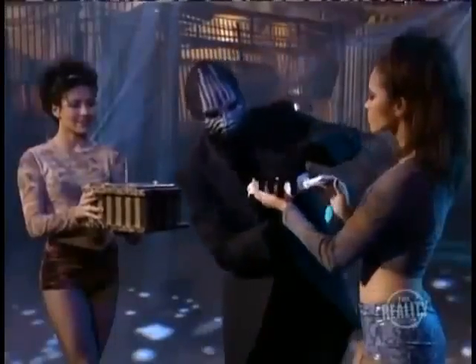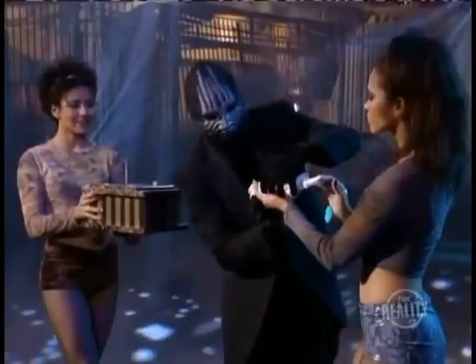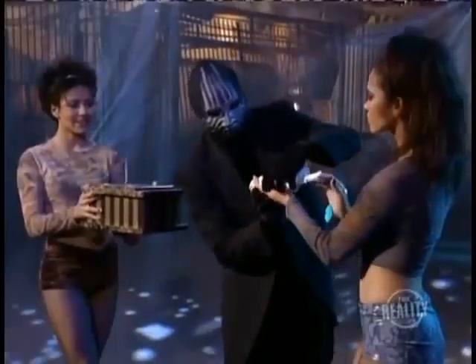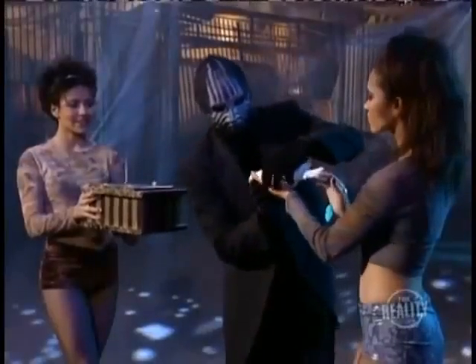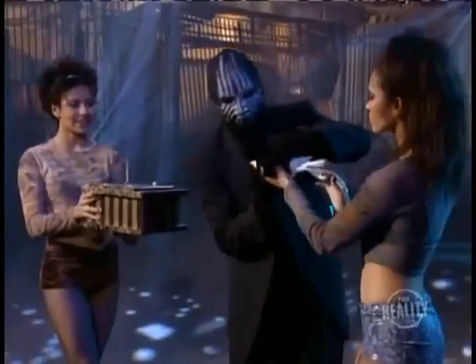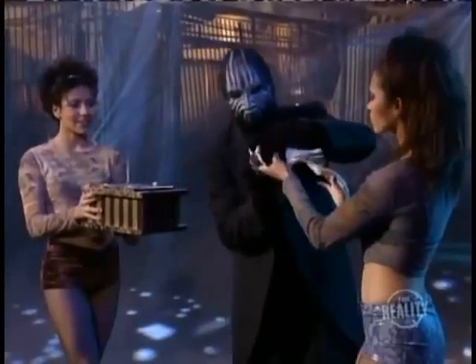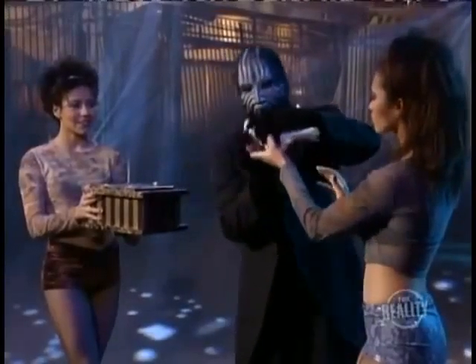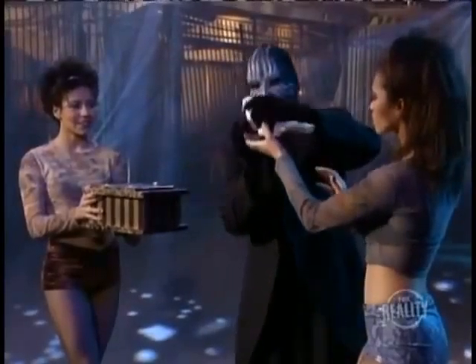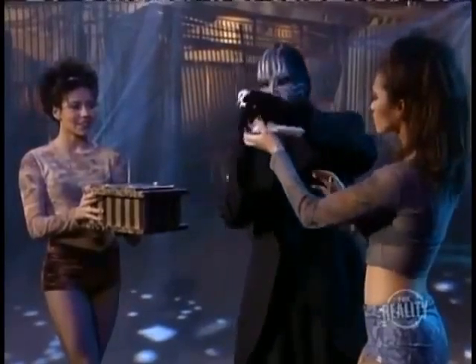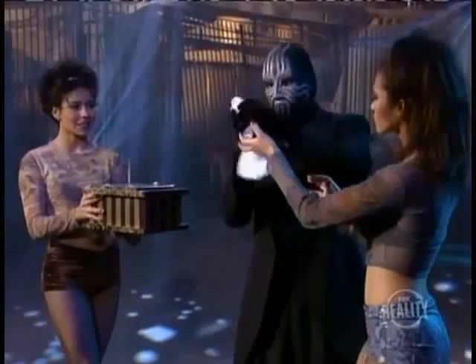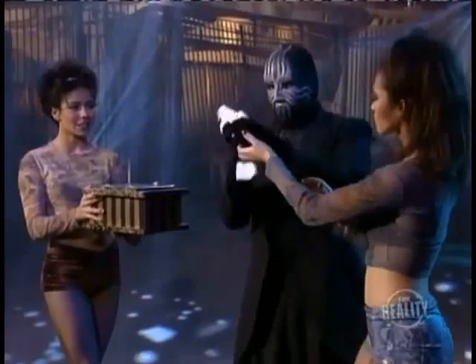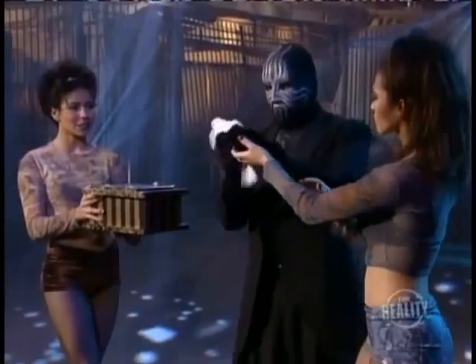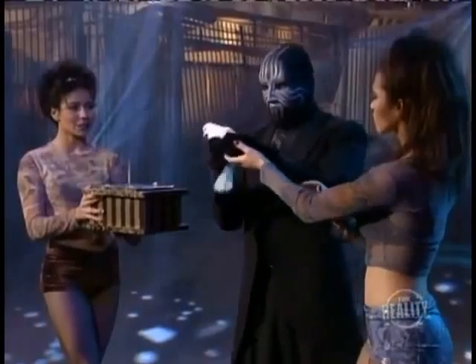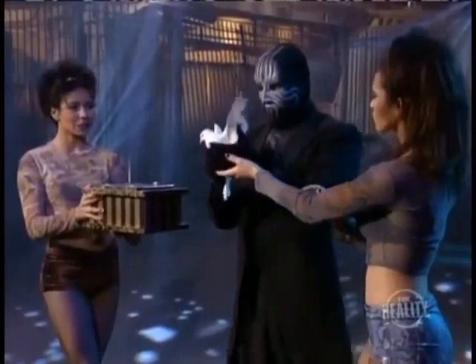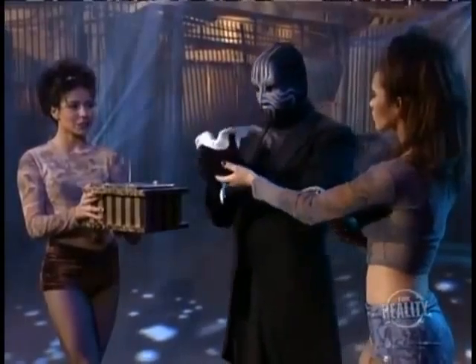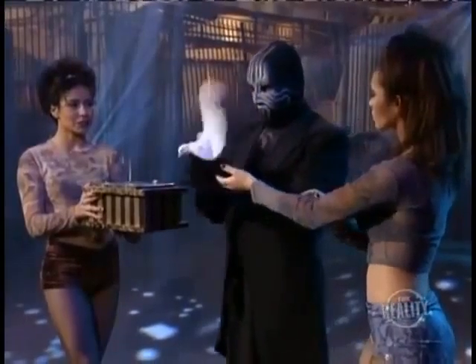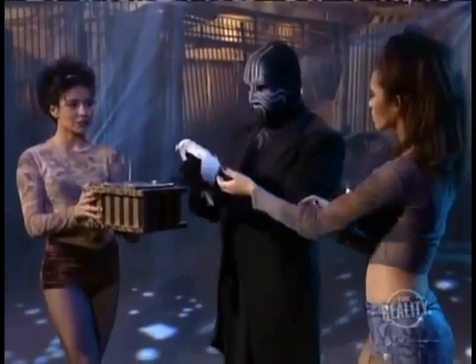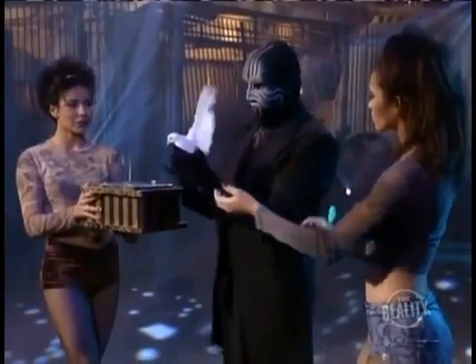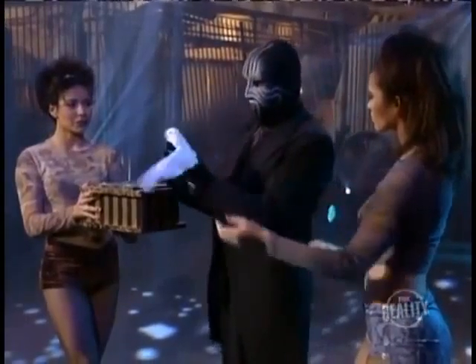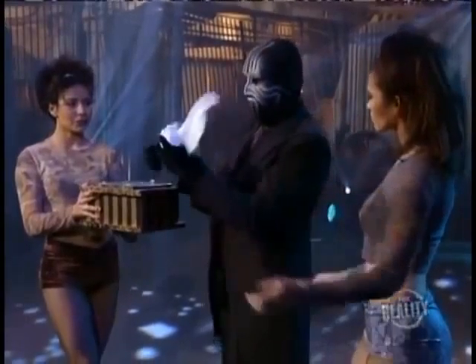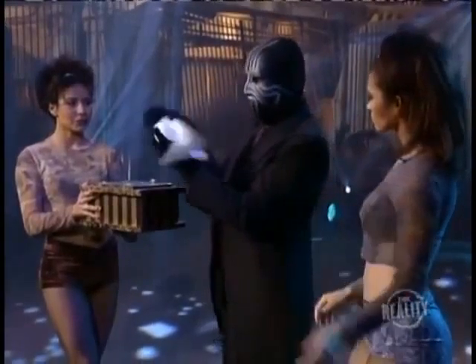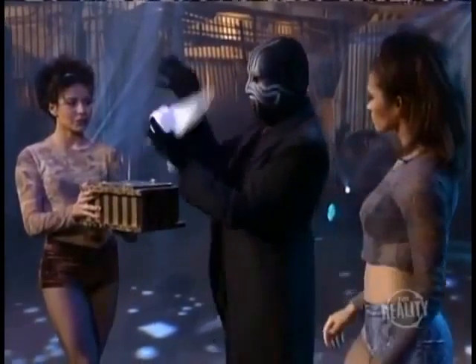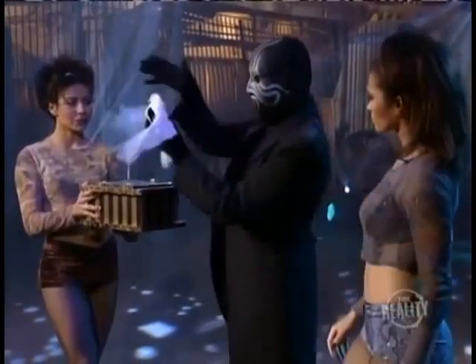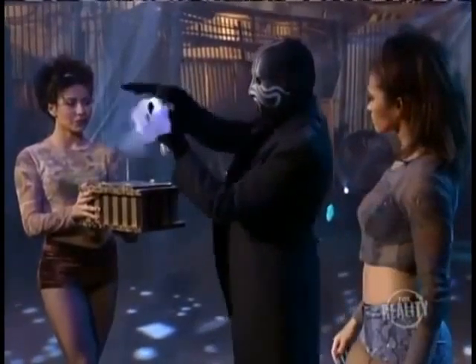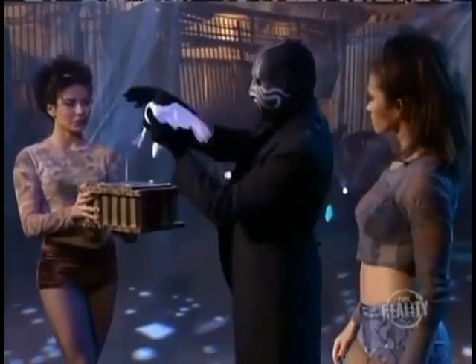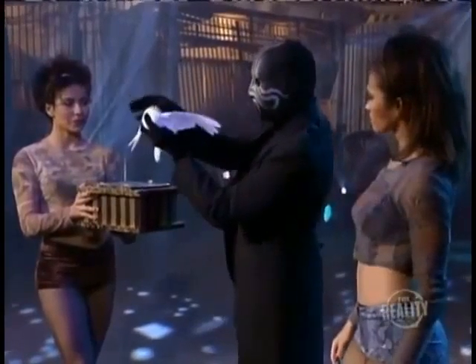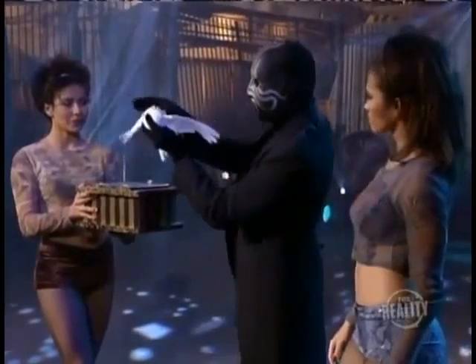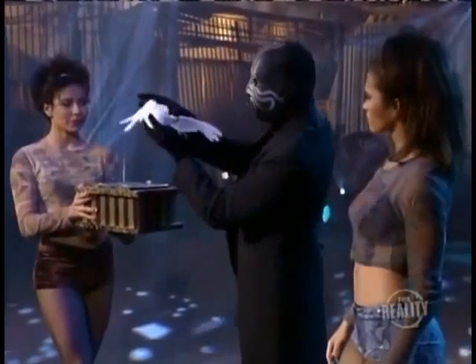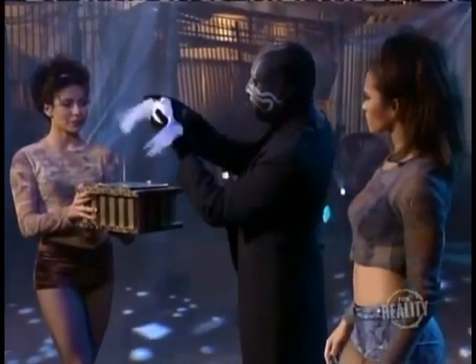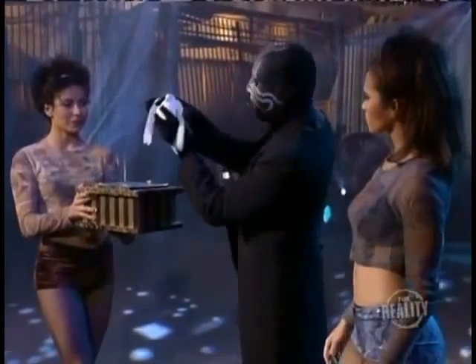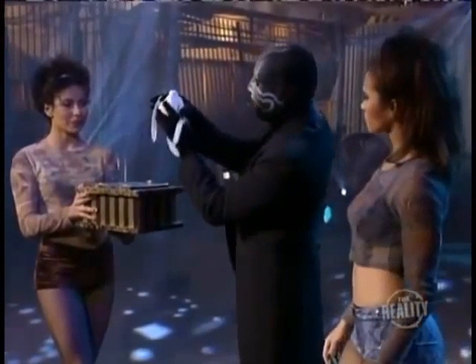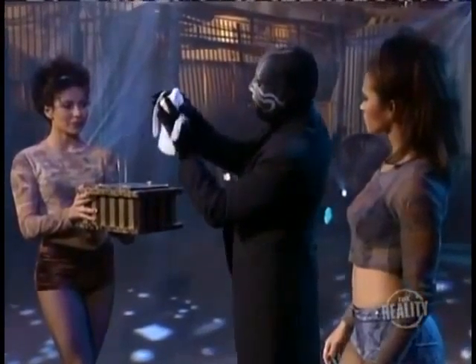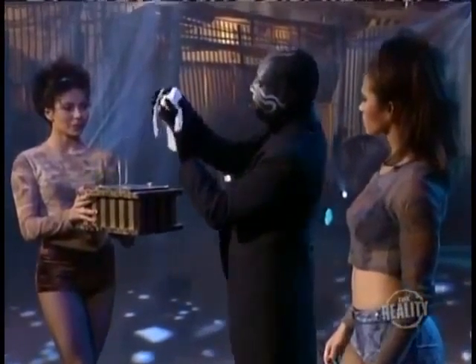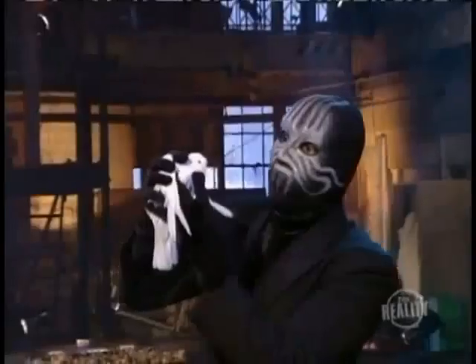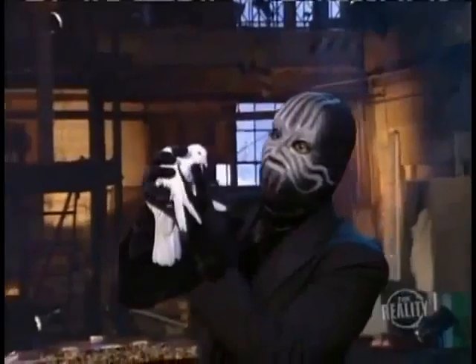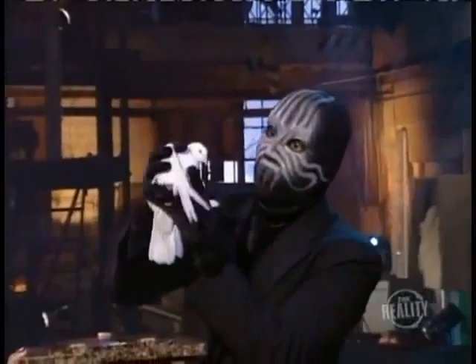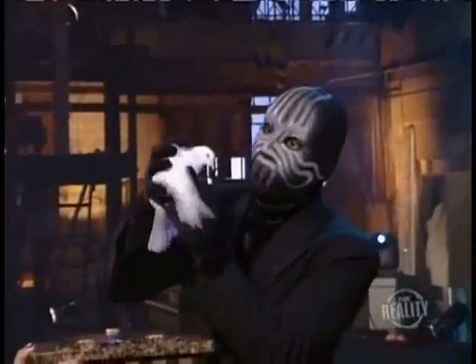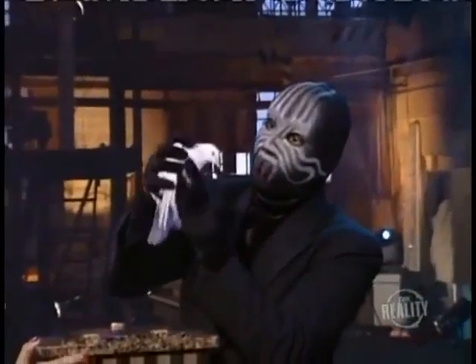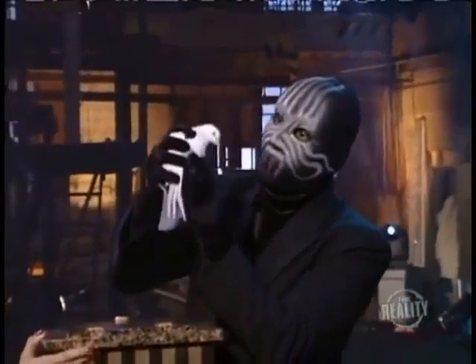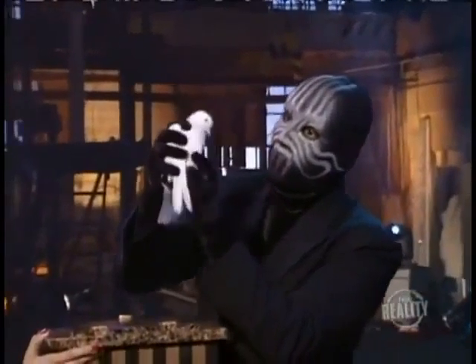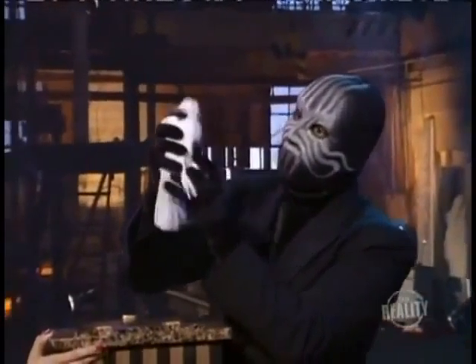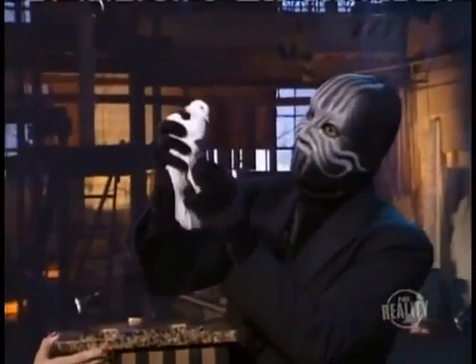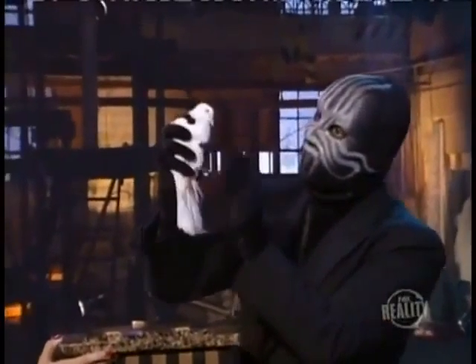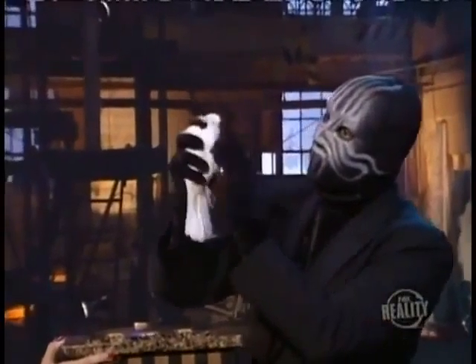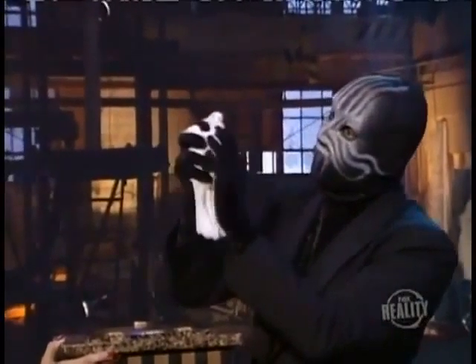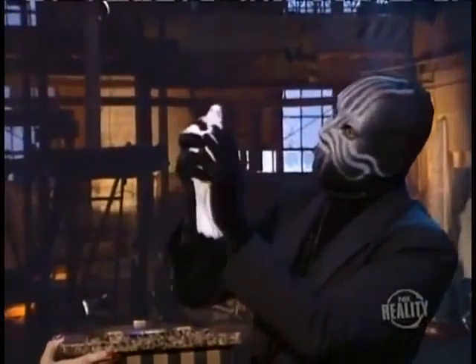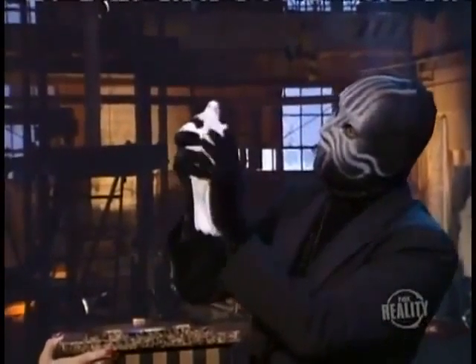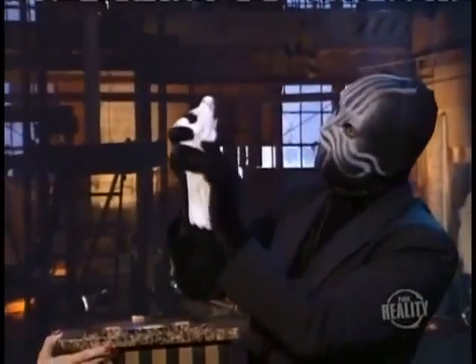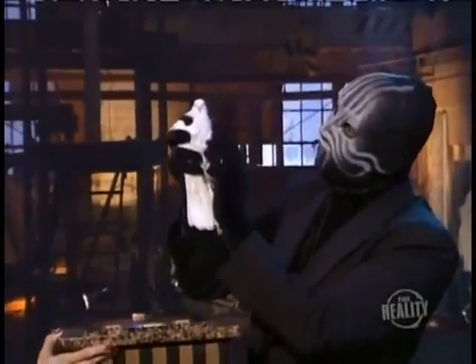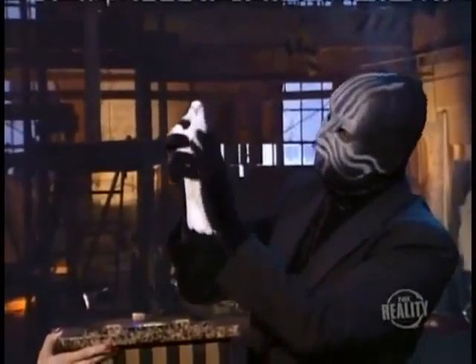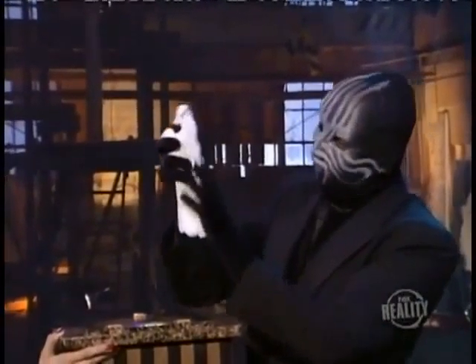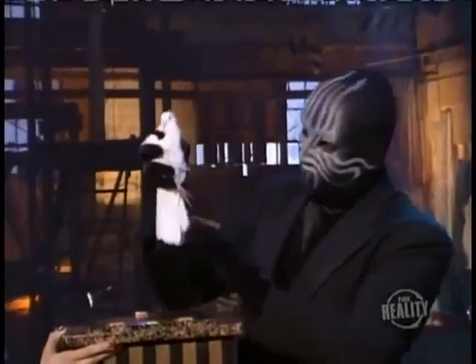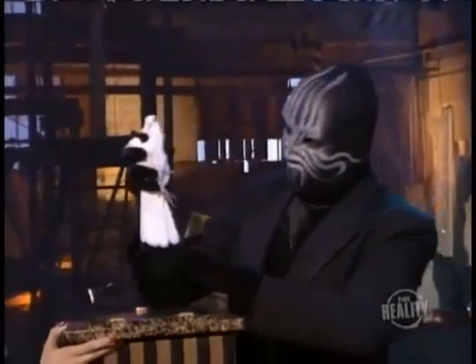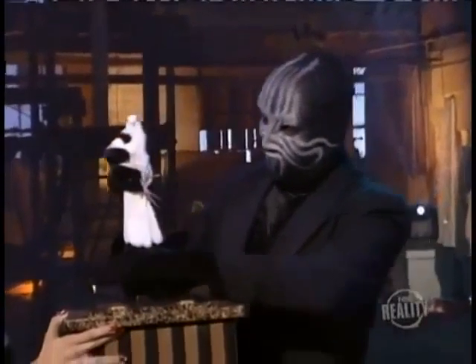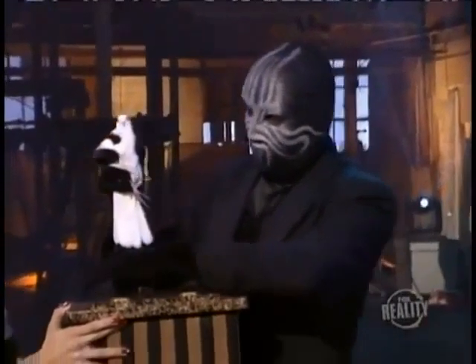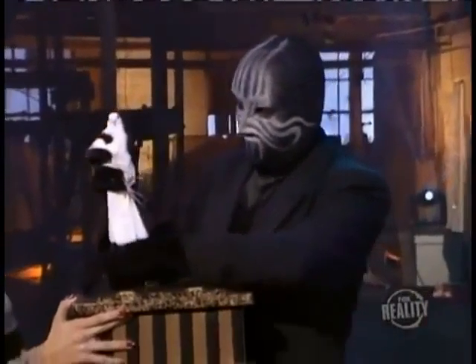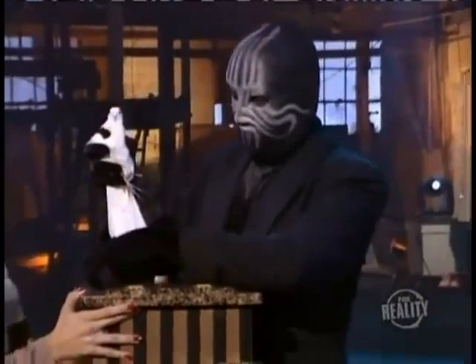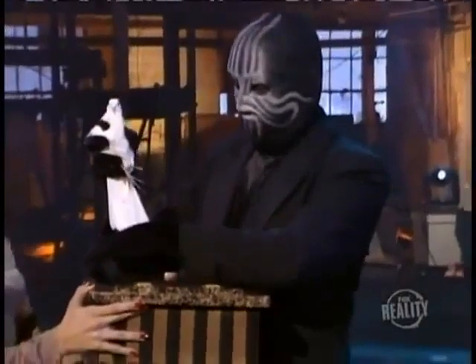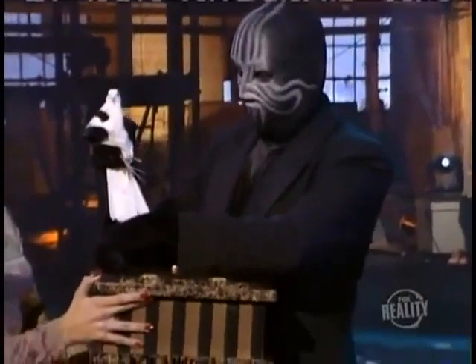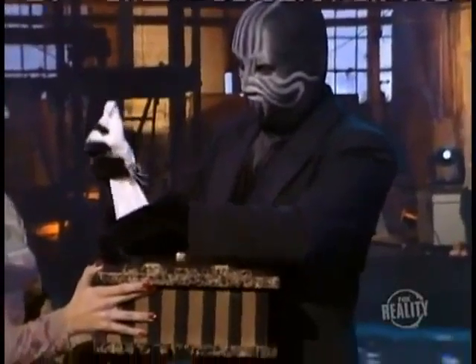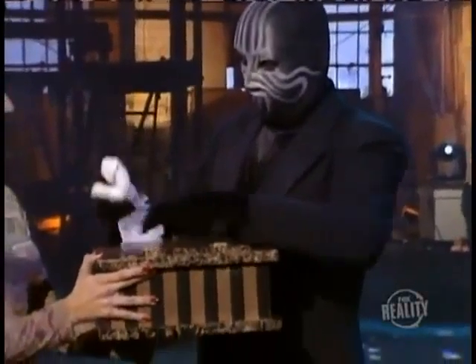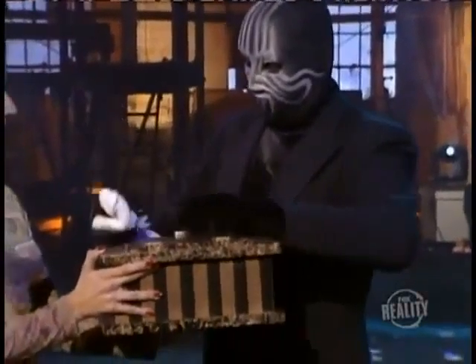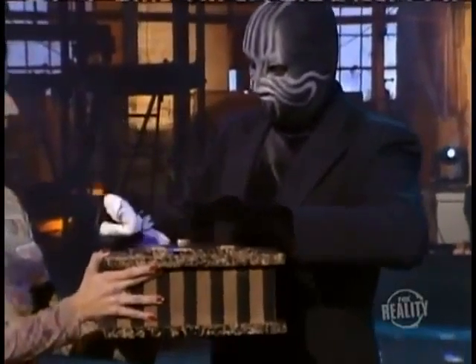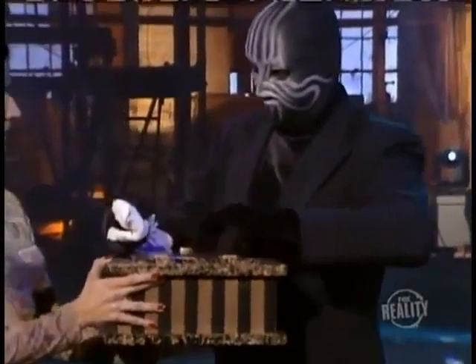Now for the second dove. Easy there, little fella. Here you go.